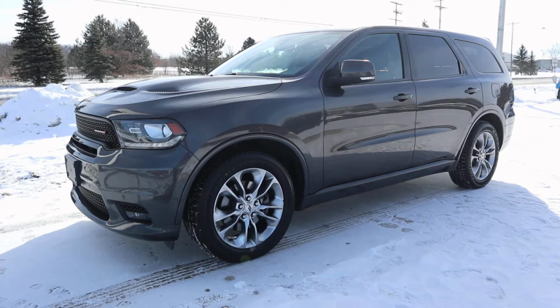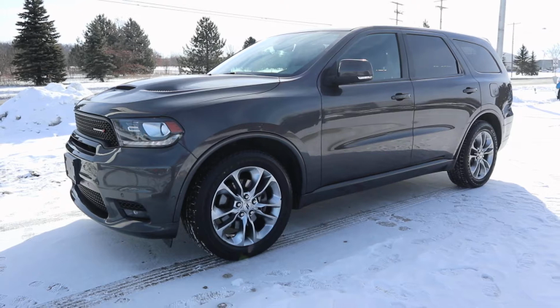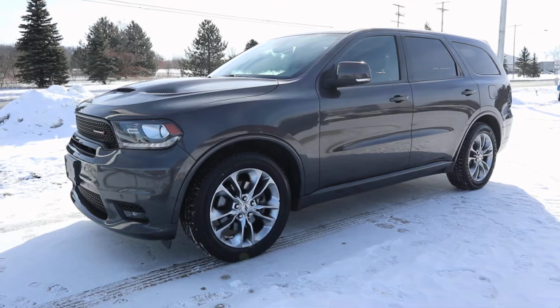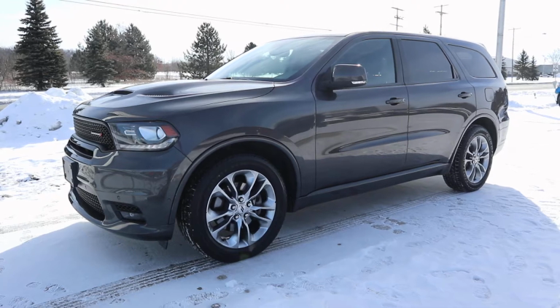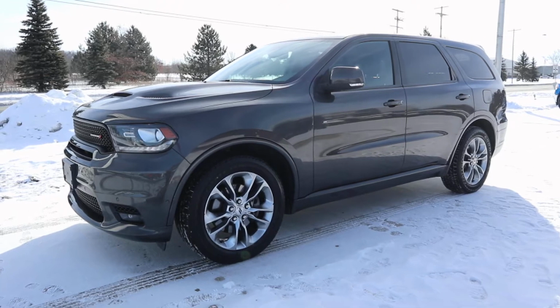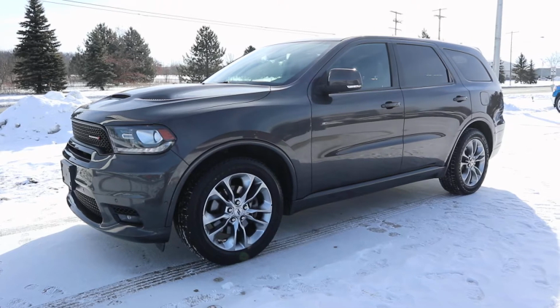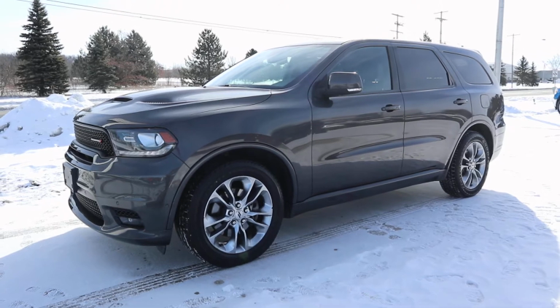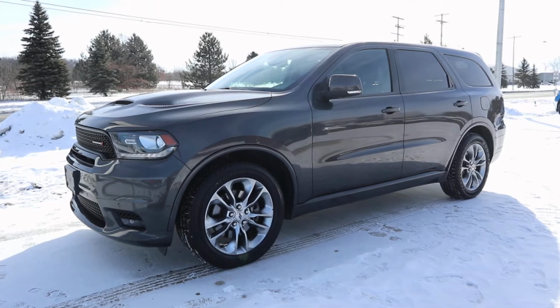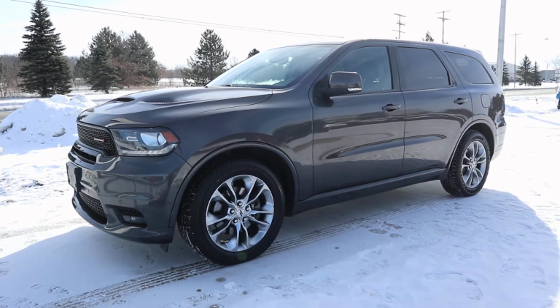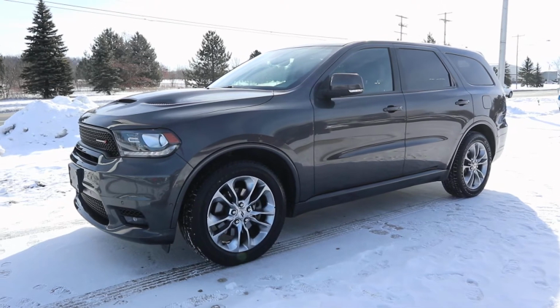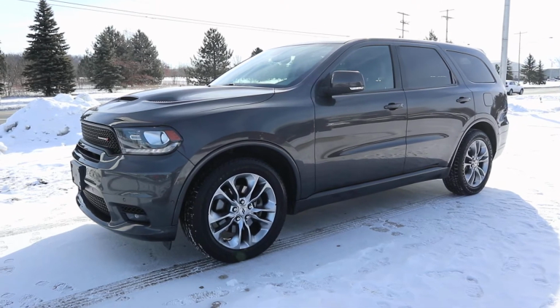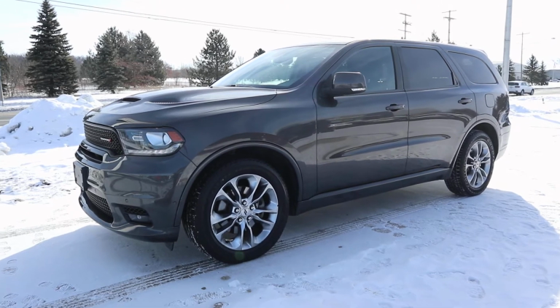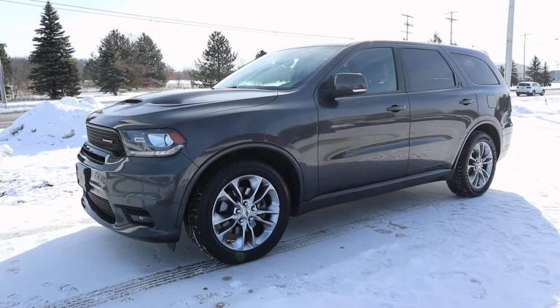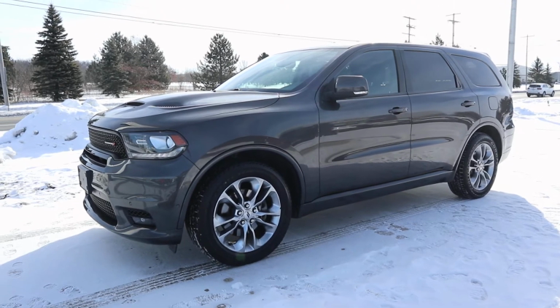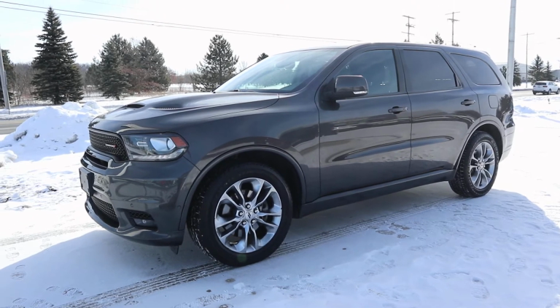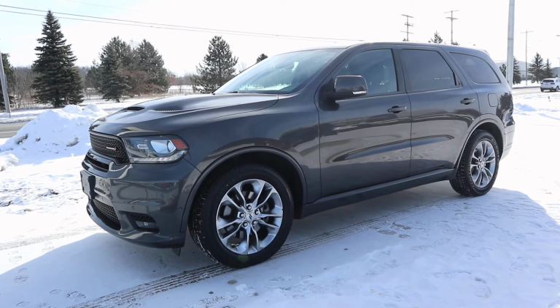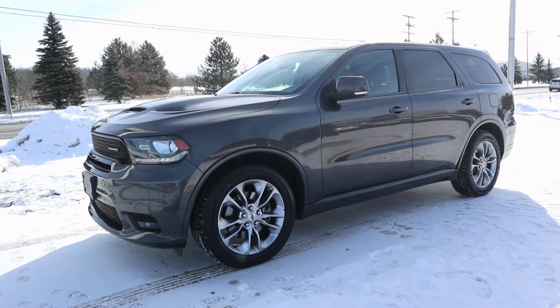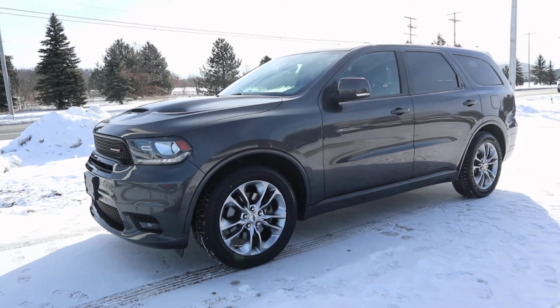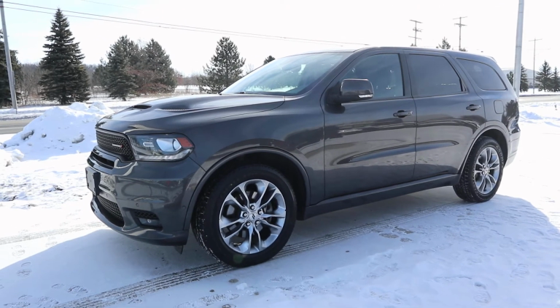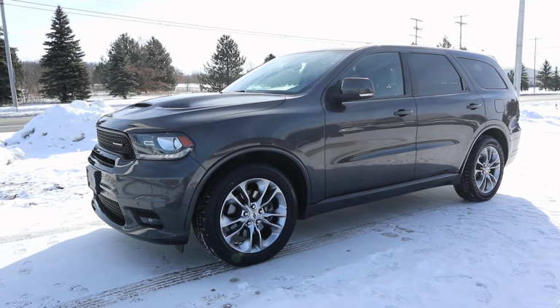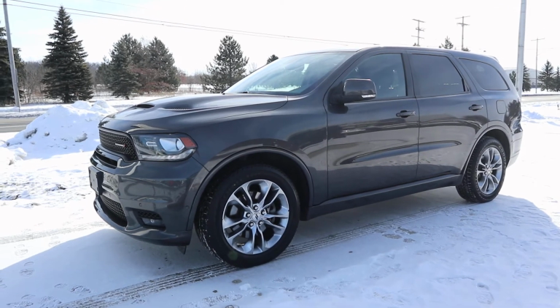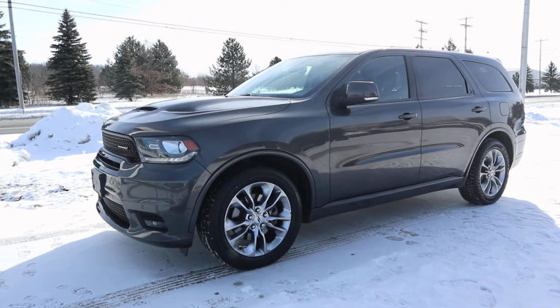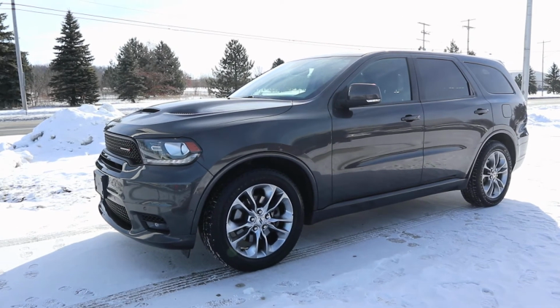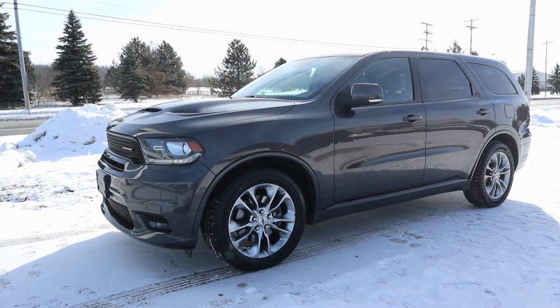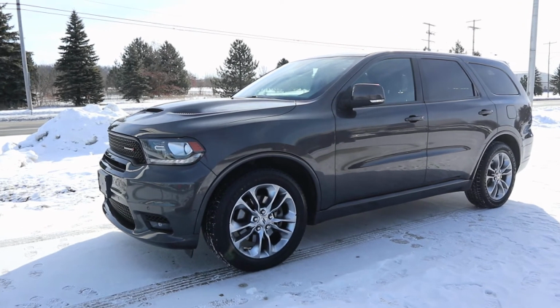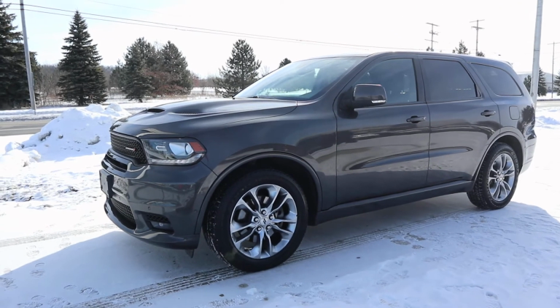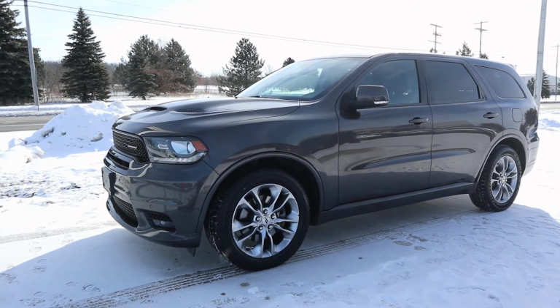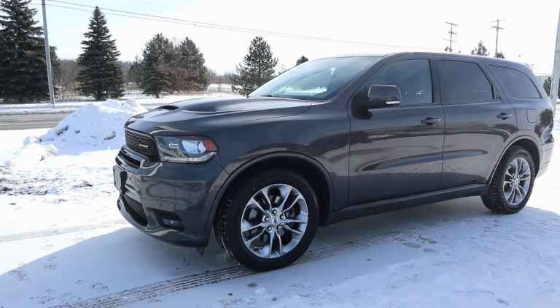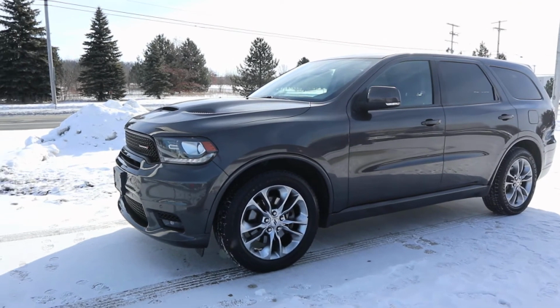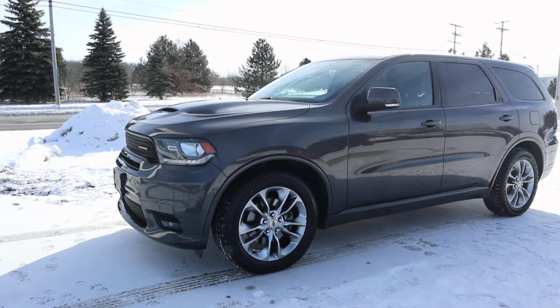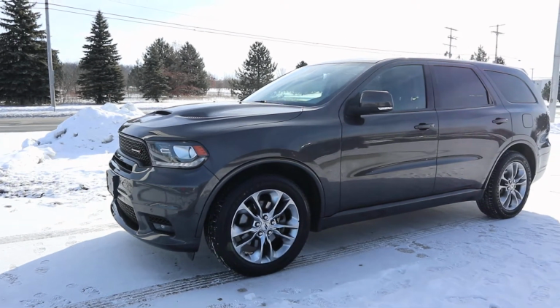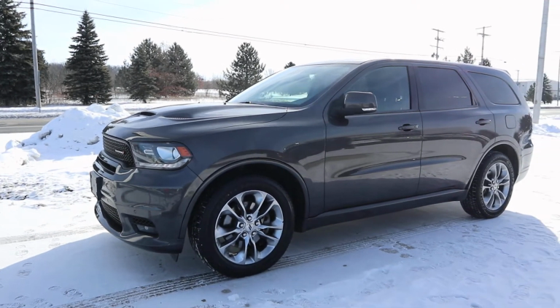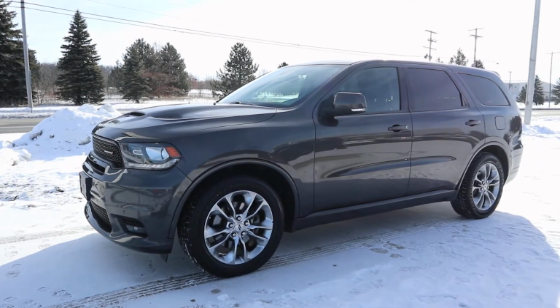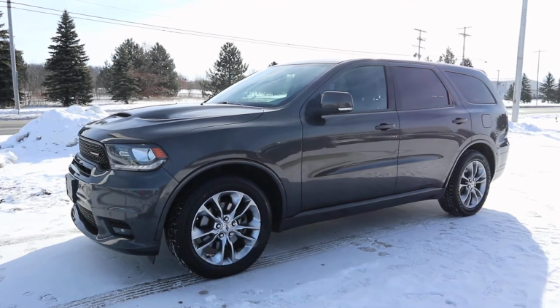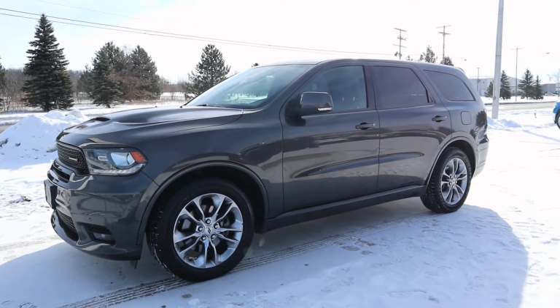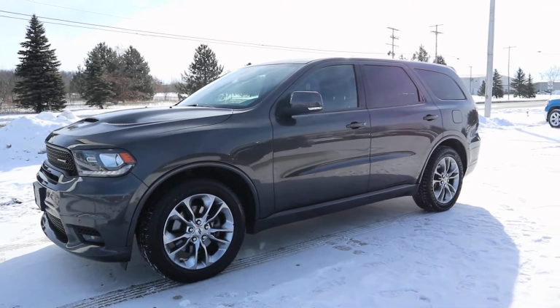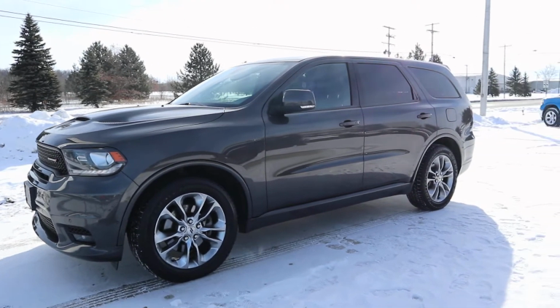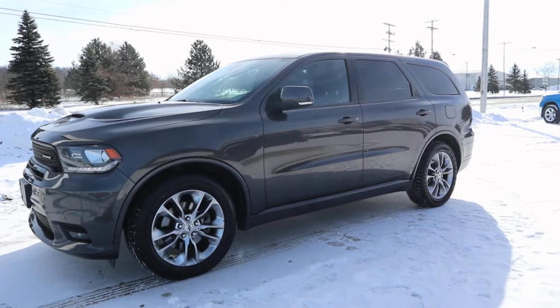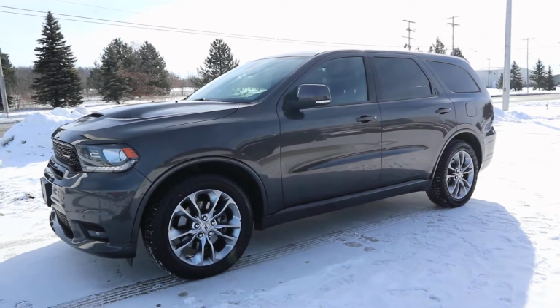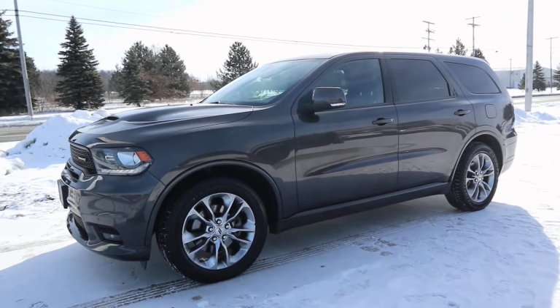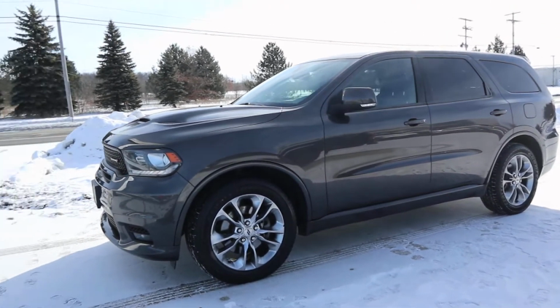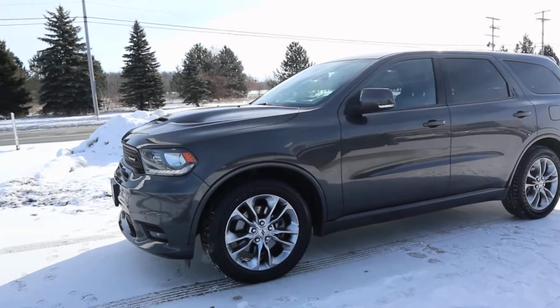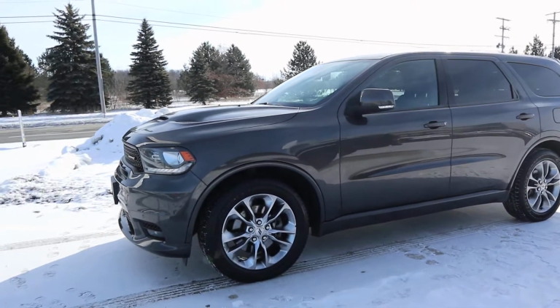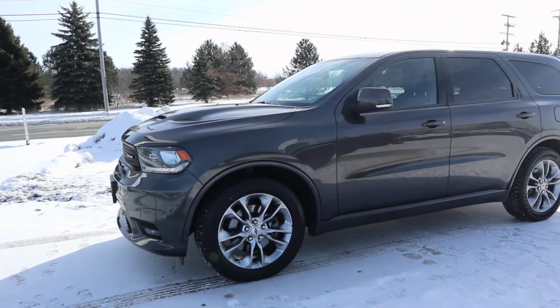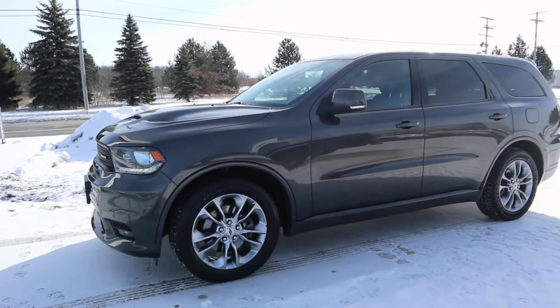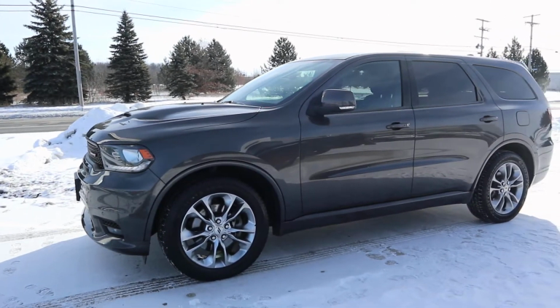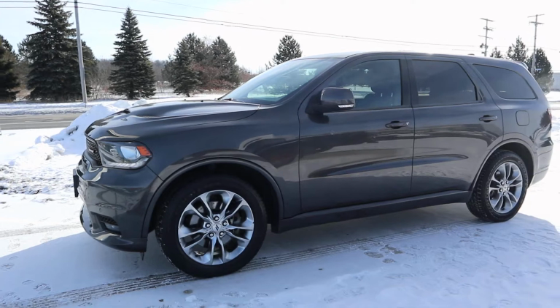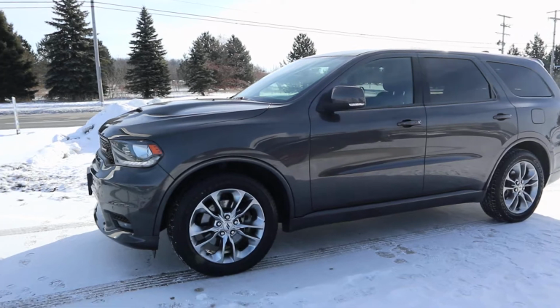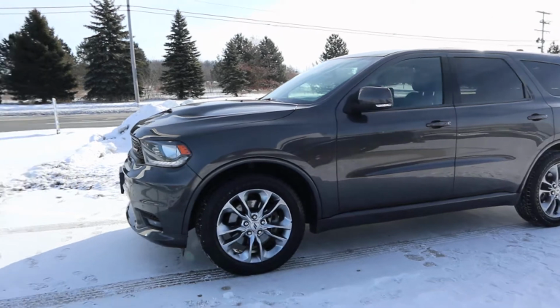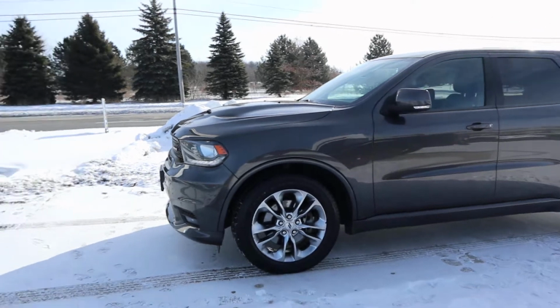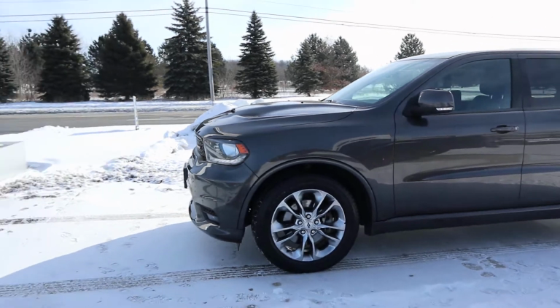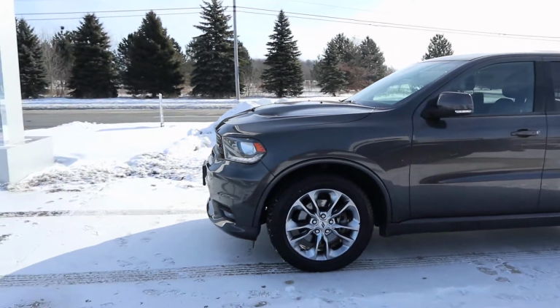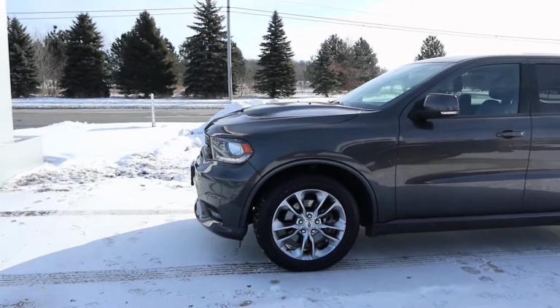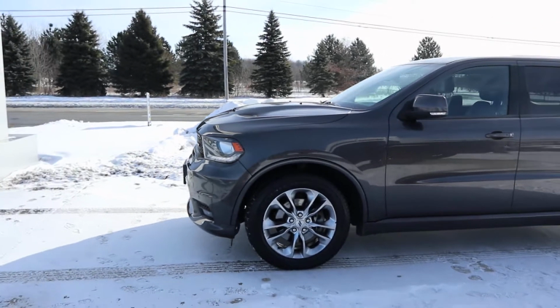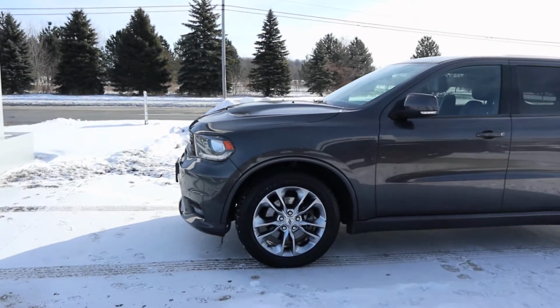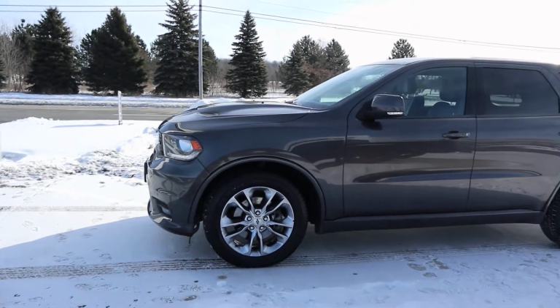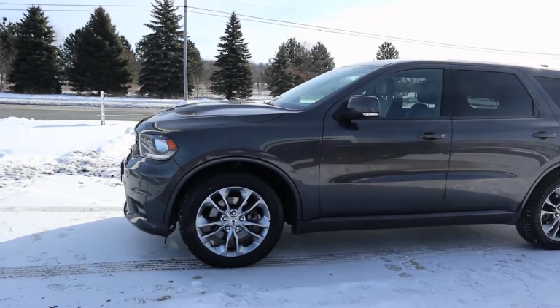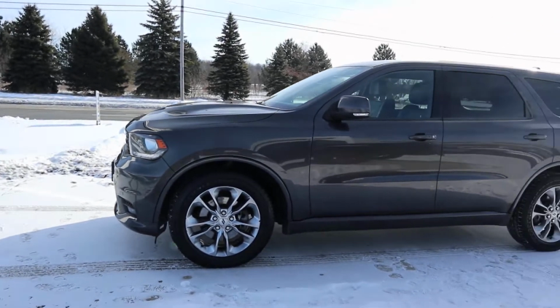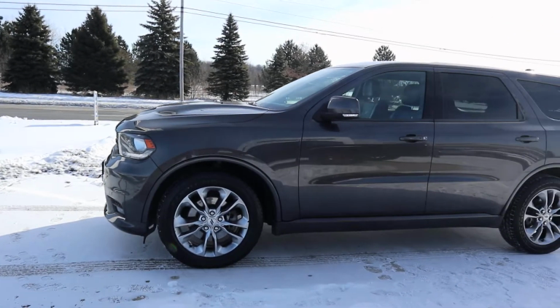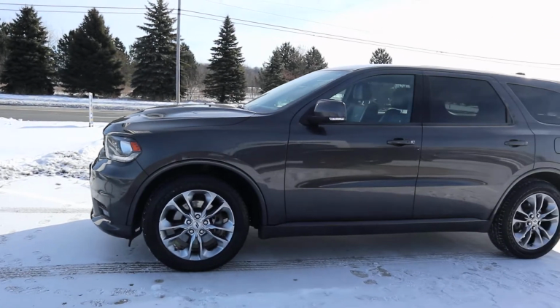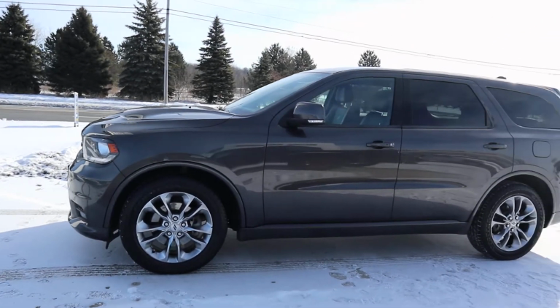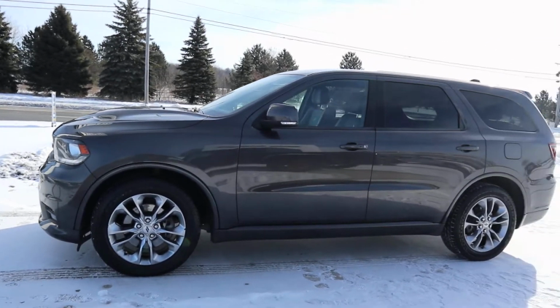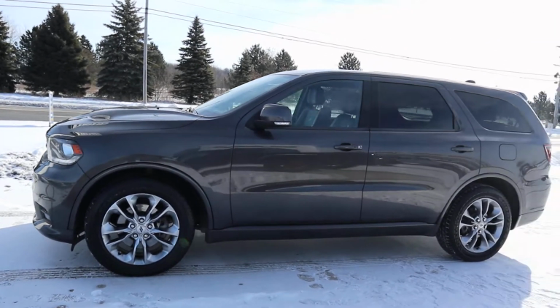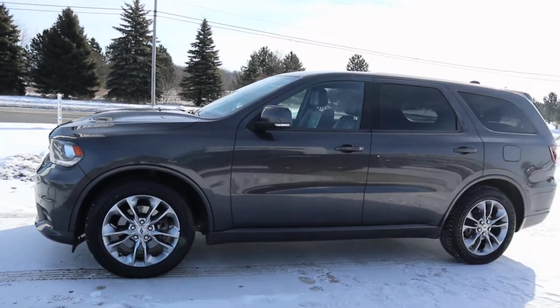Angel here with Terry Henricks Chrysler, going to take you on a quick walk around of this 2019 Dodge Durango R/T.